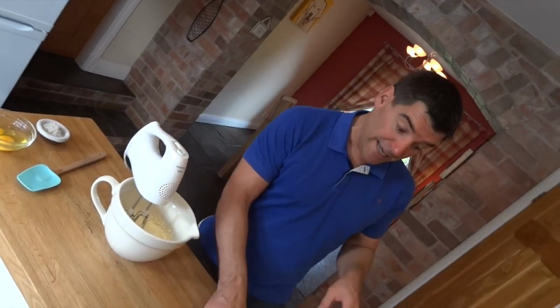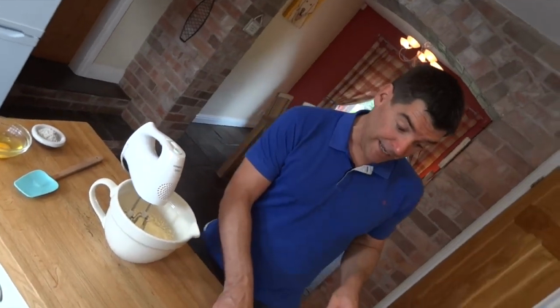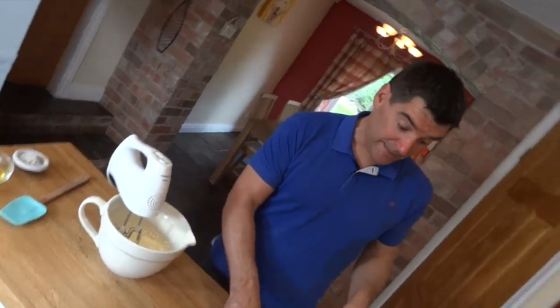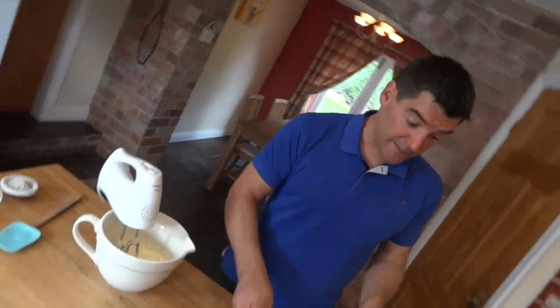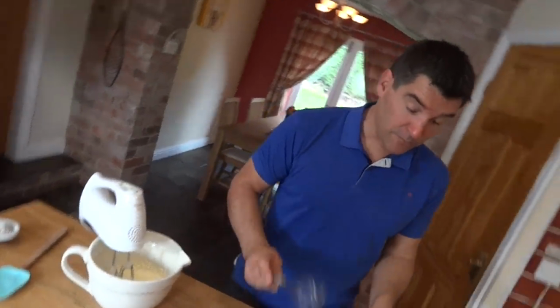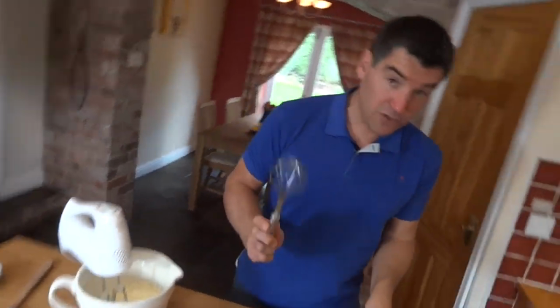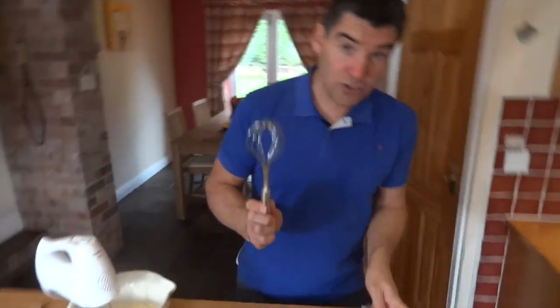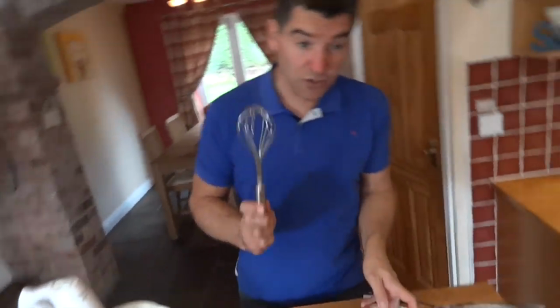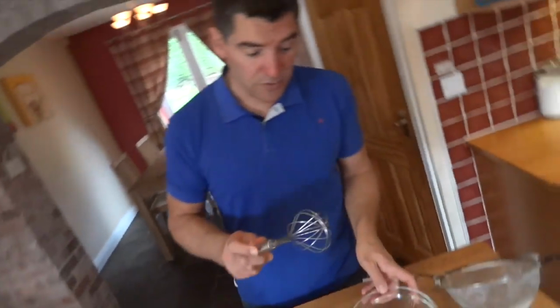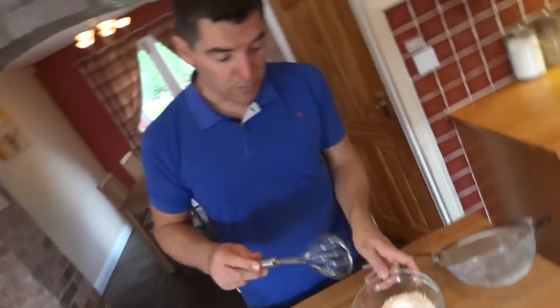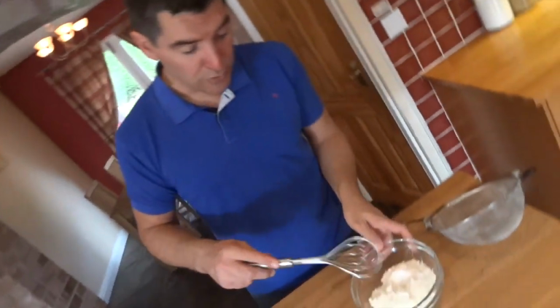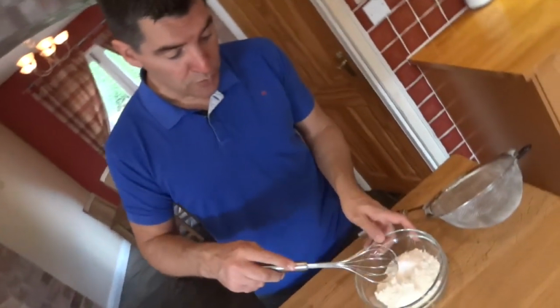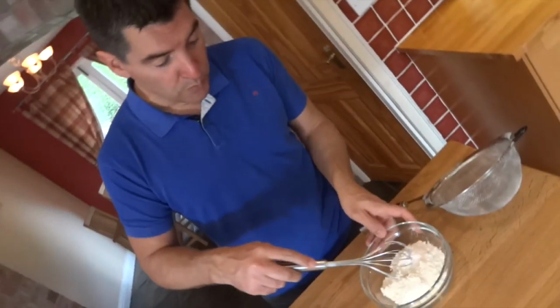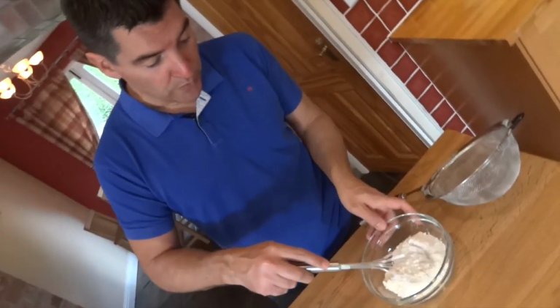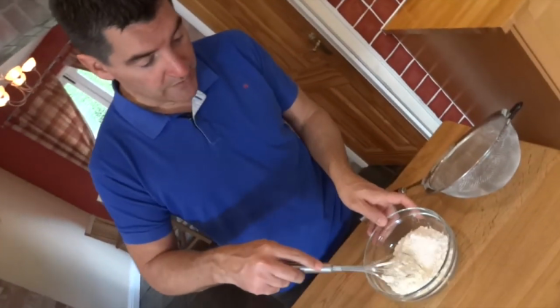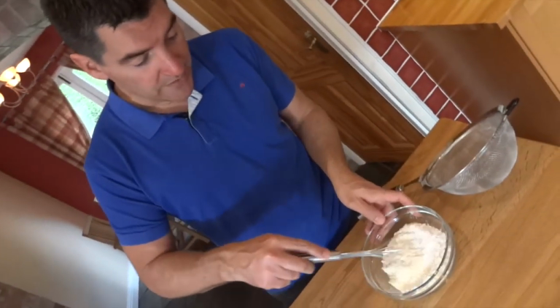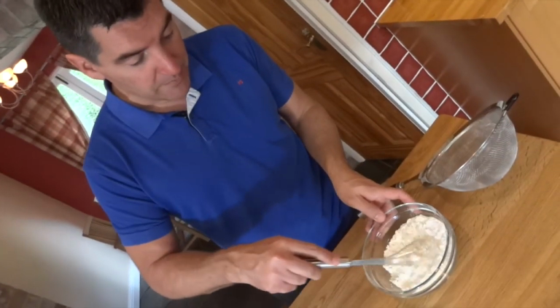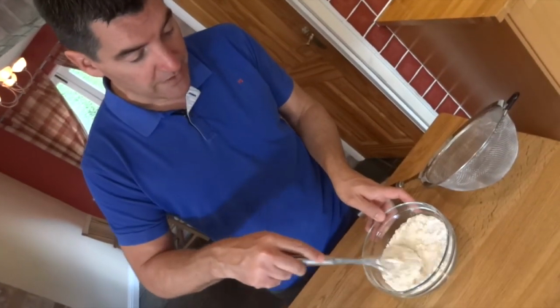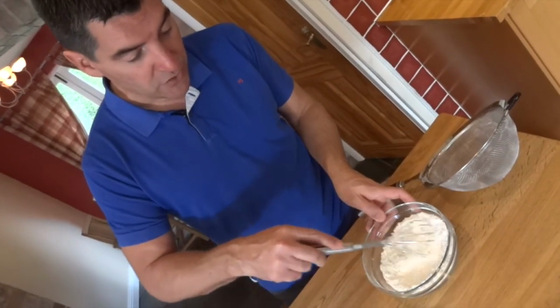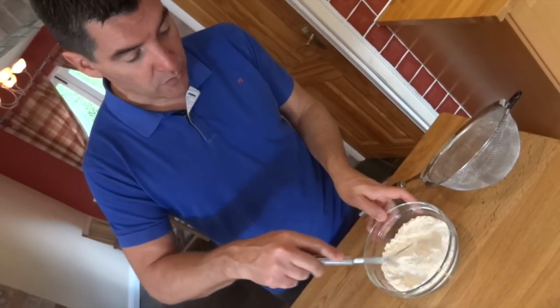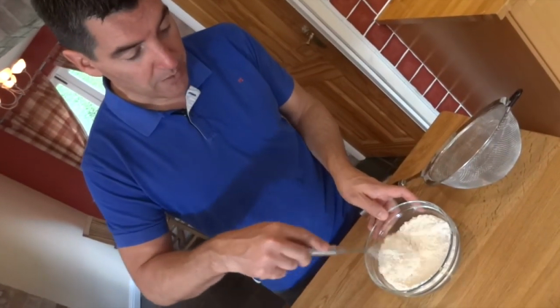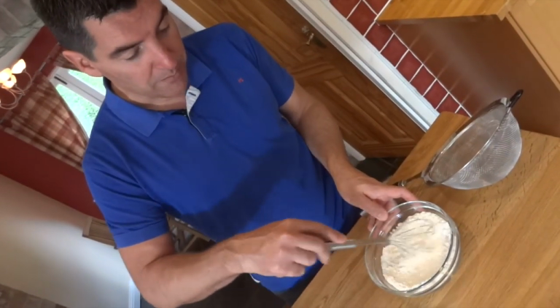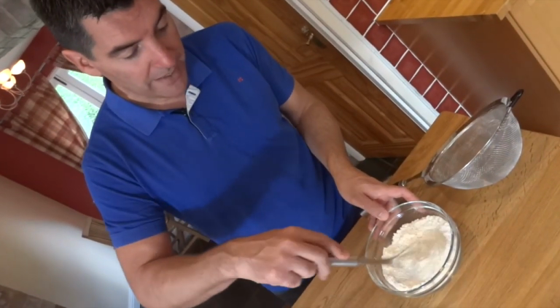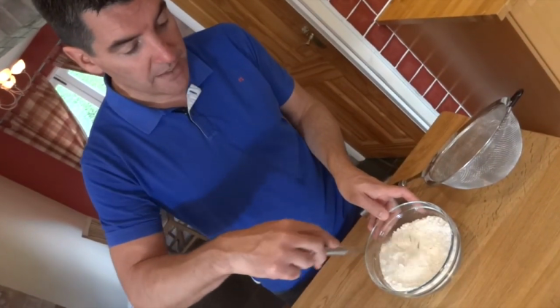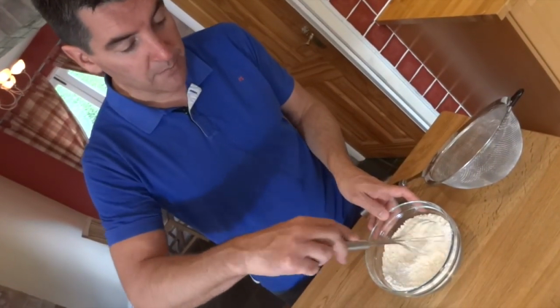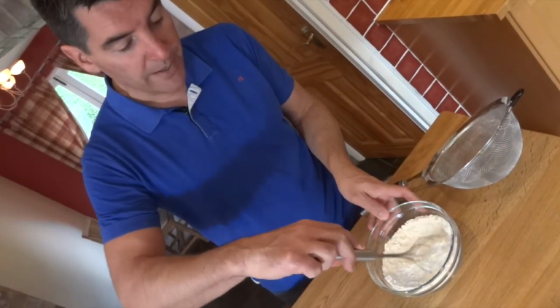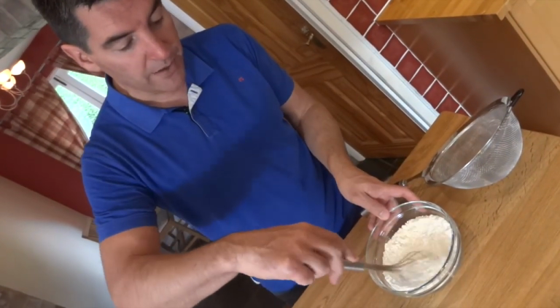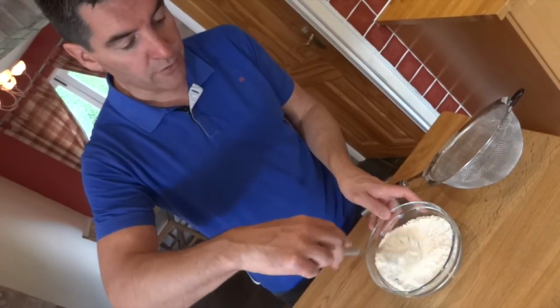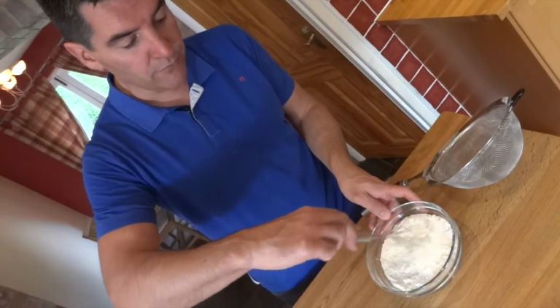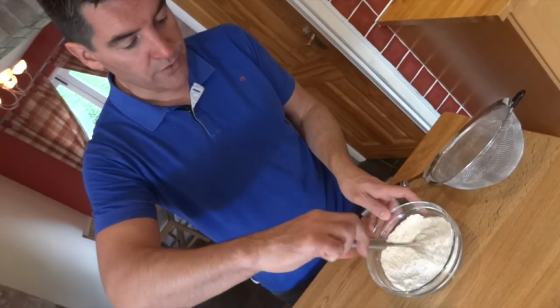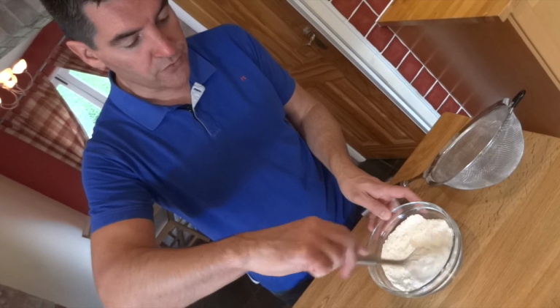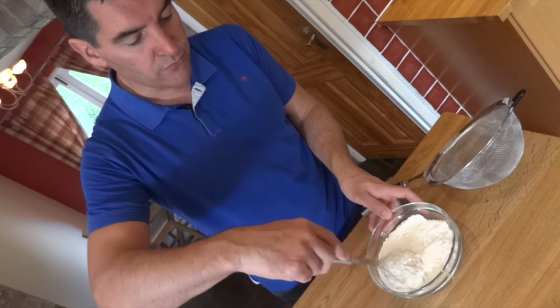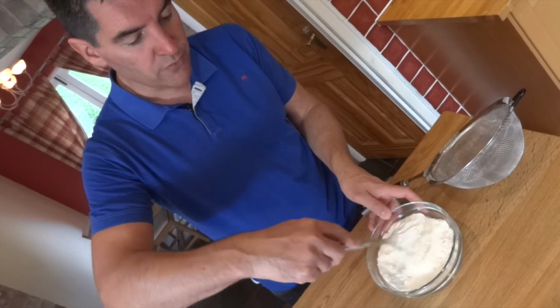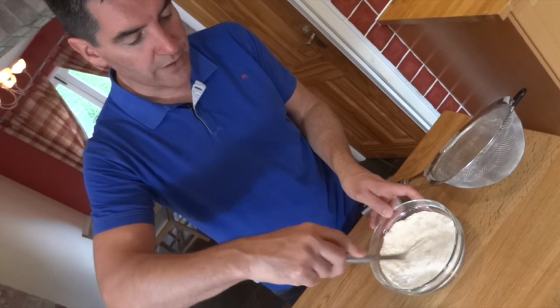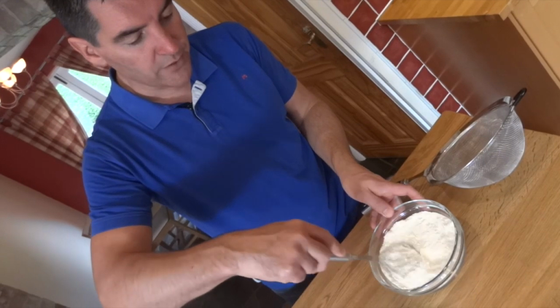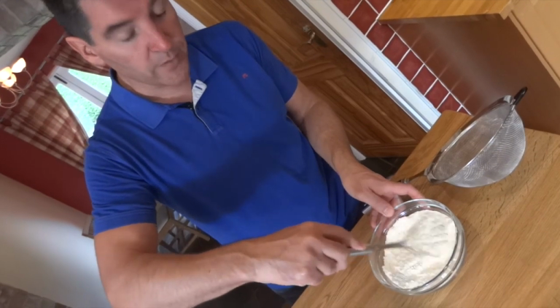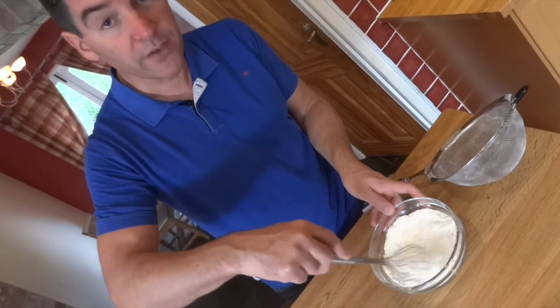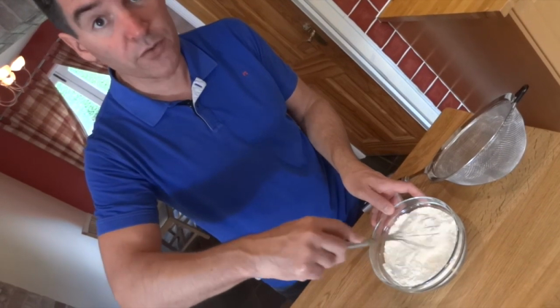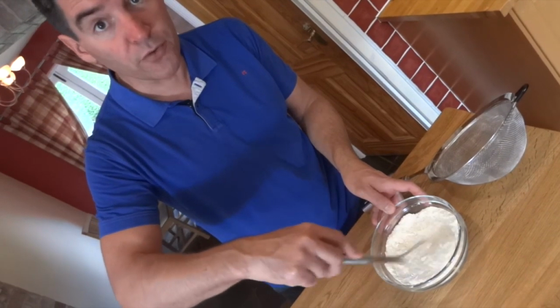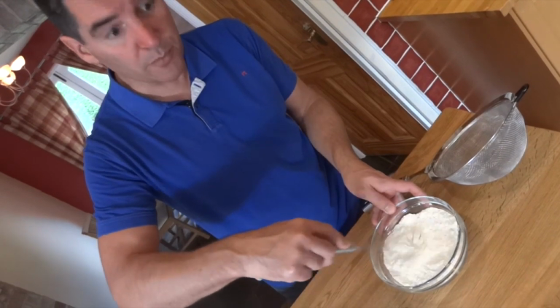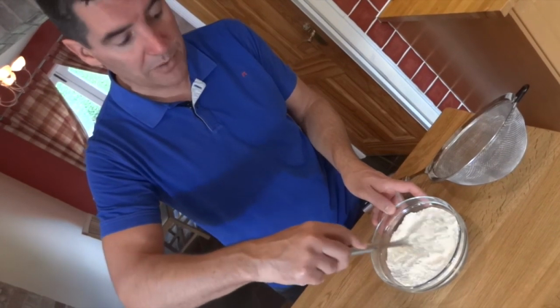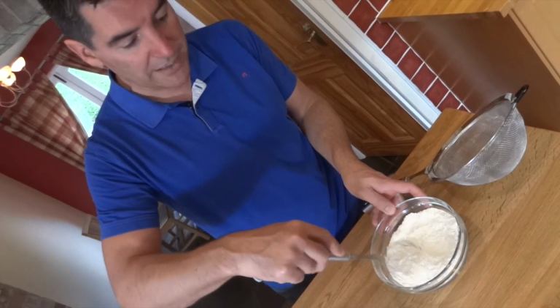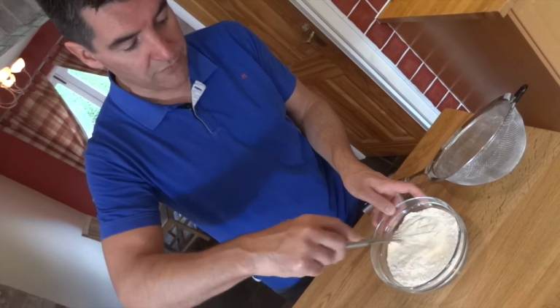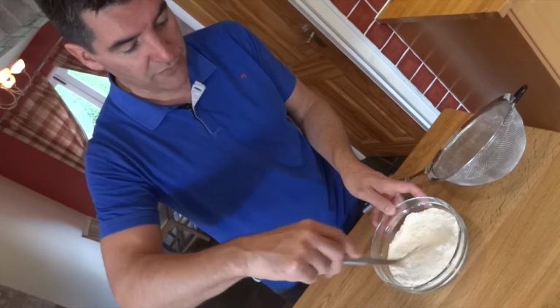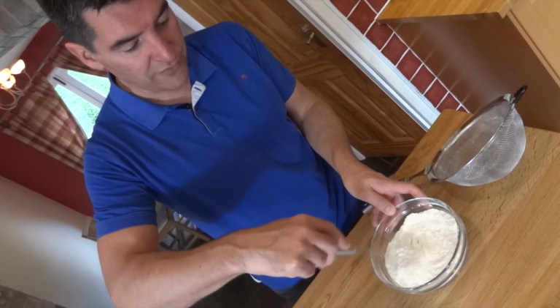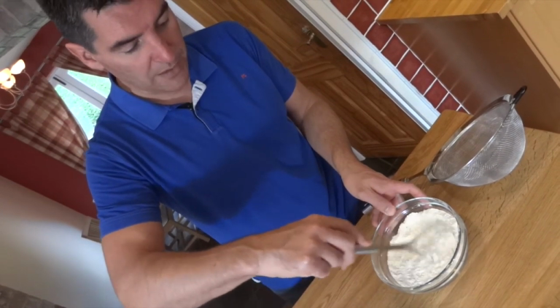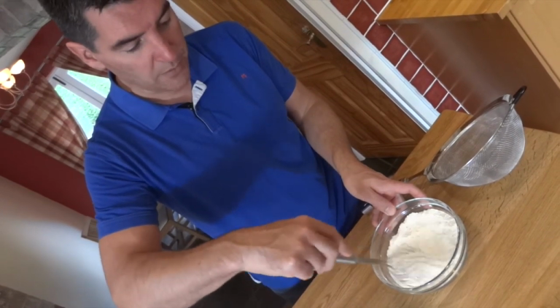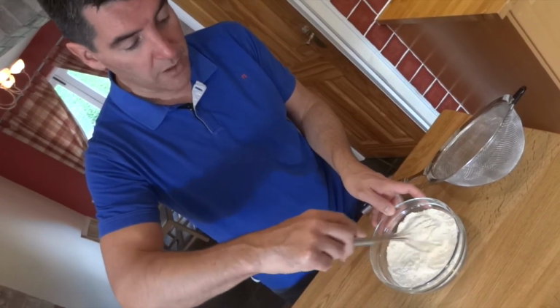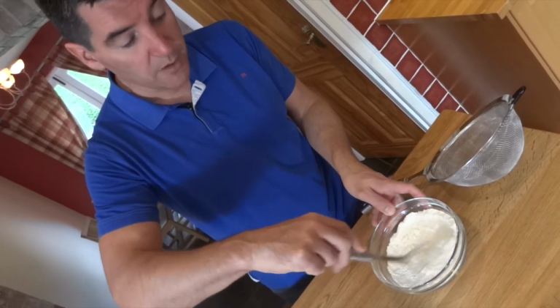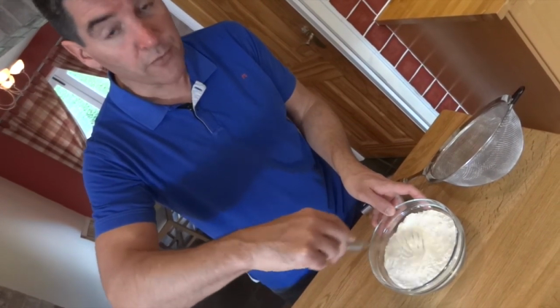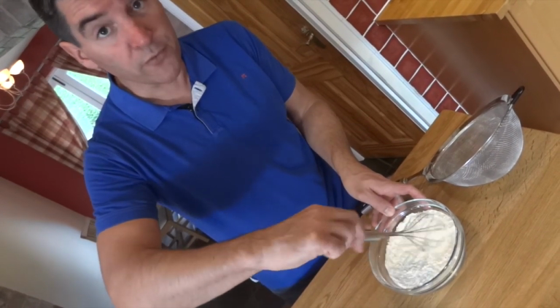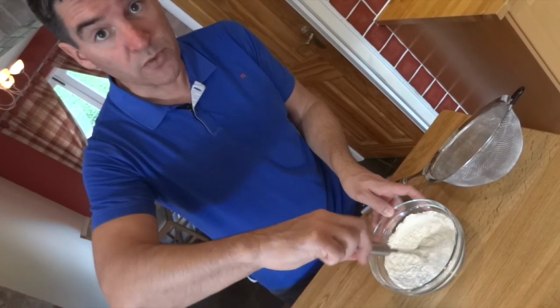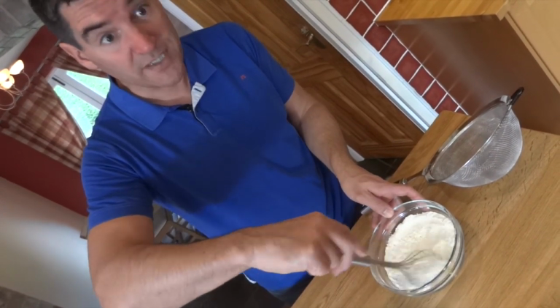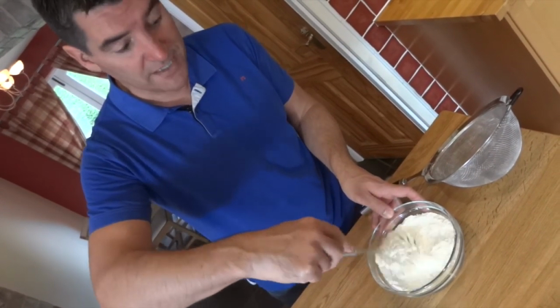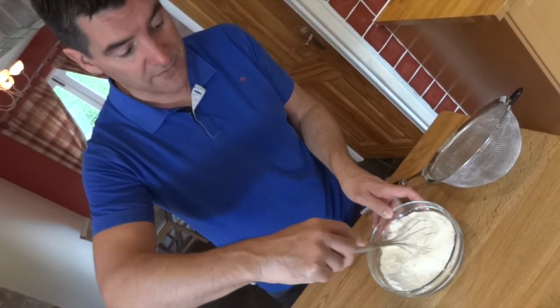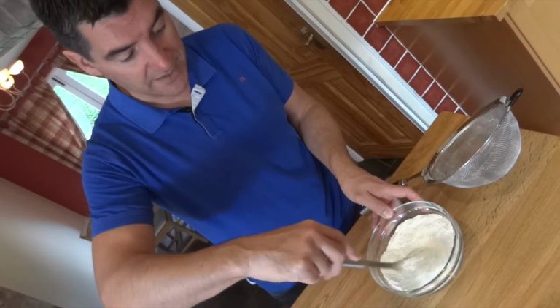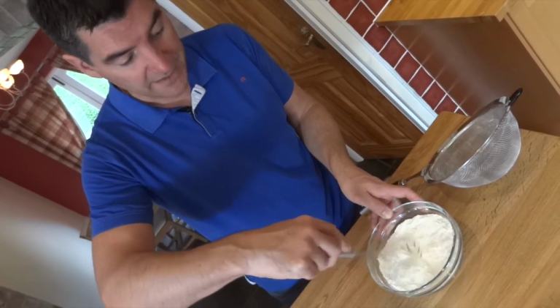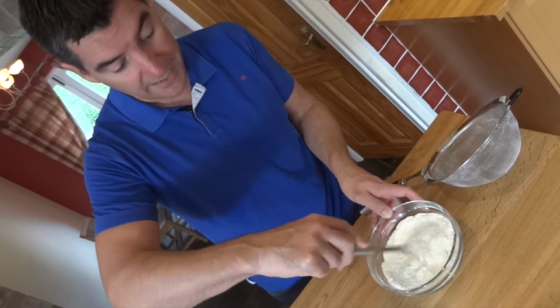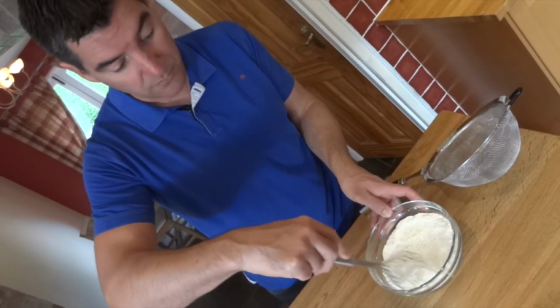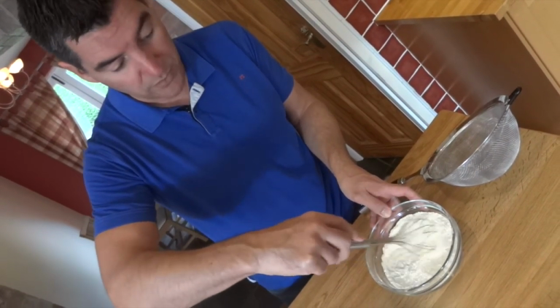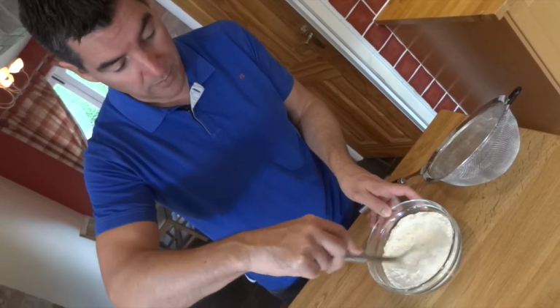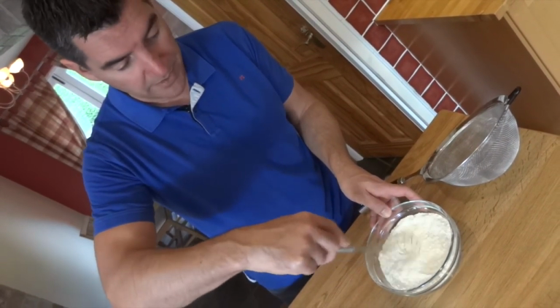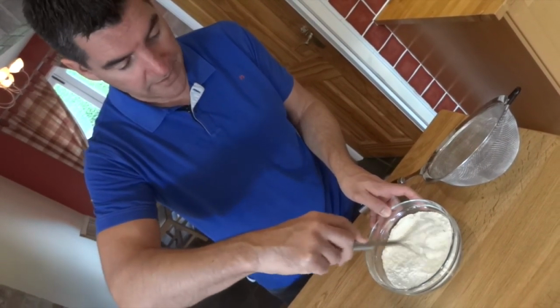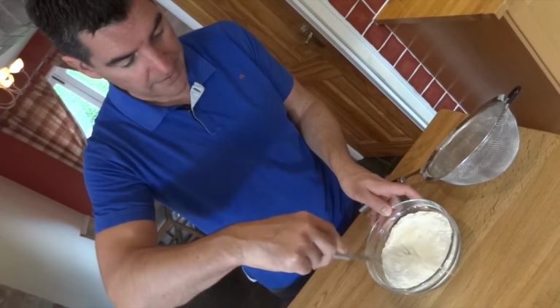Next I'm just going to use a balloon whisk to make sure my baking powder runs right the way through the plain flour before sifting that in with the butter.